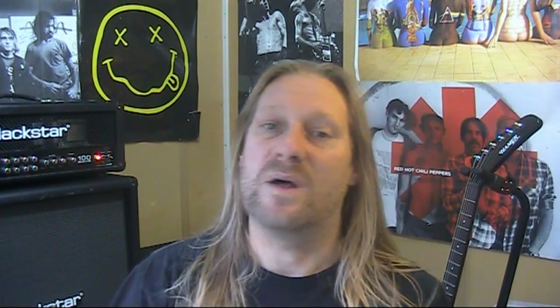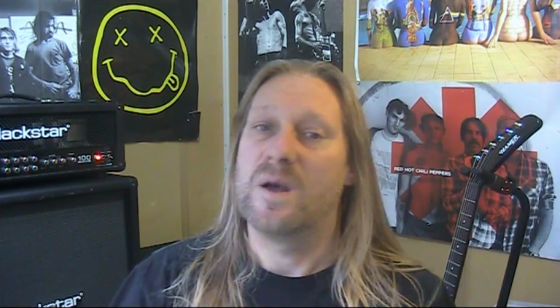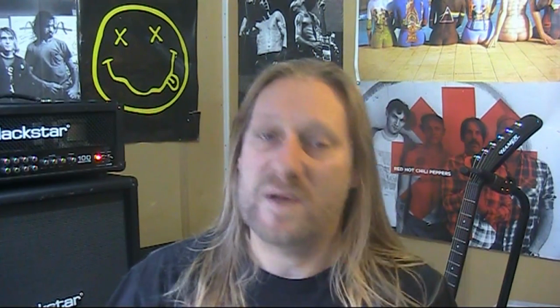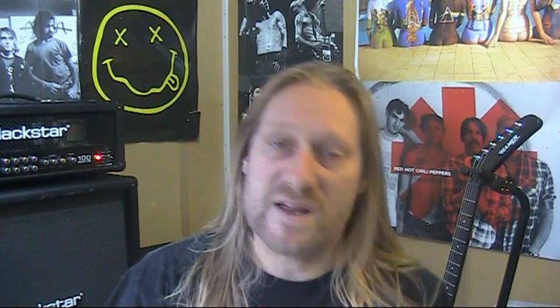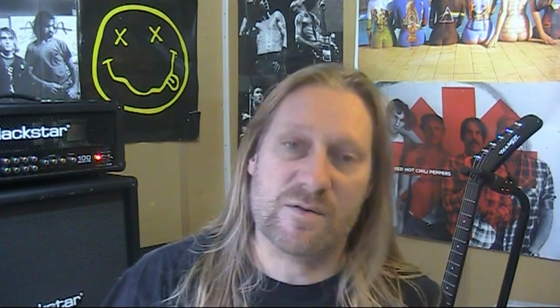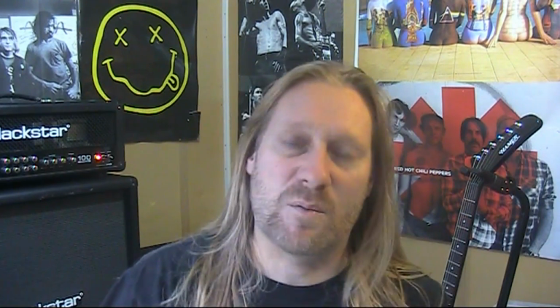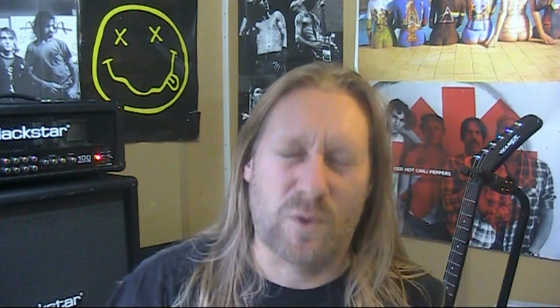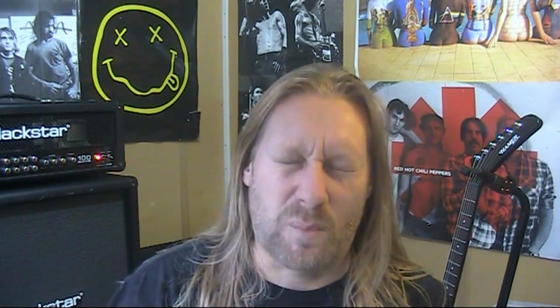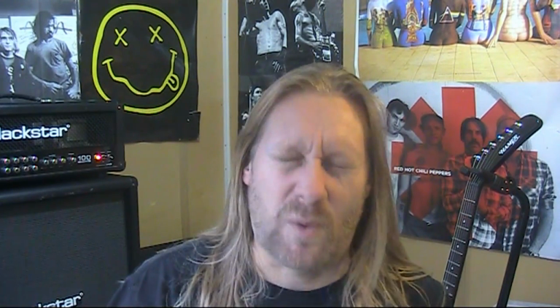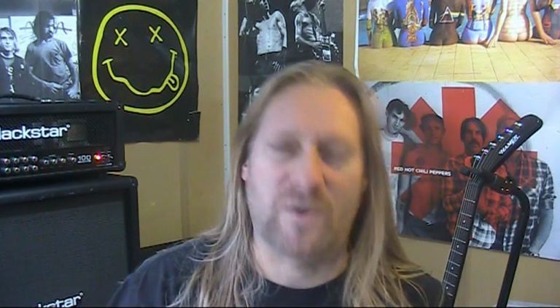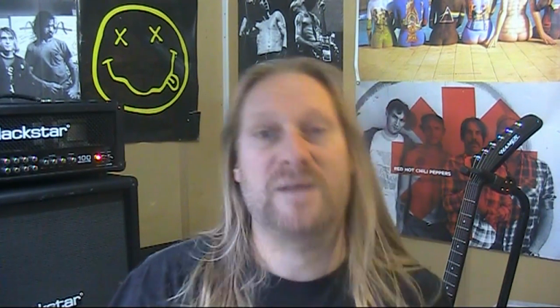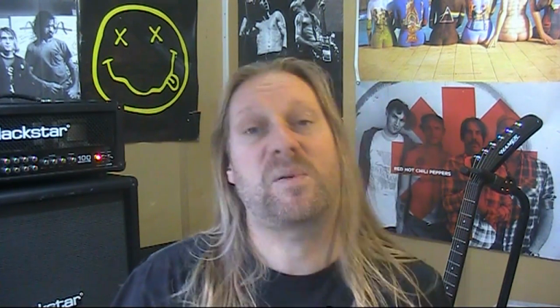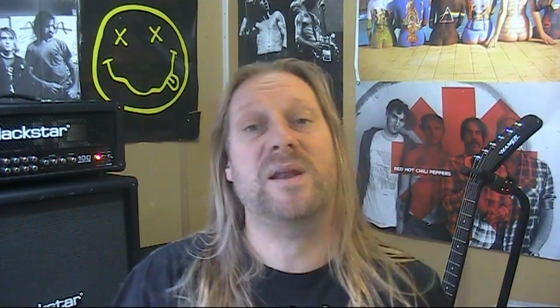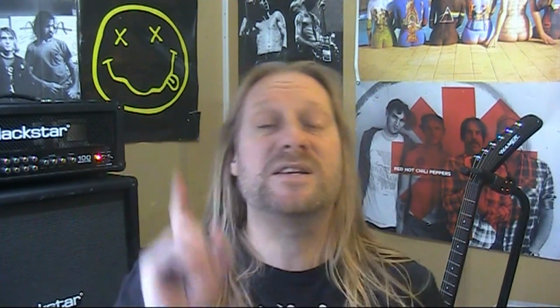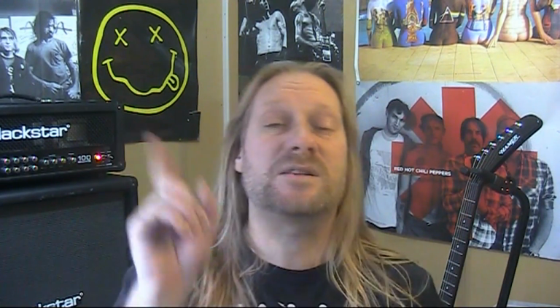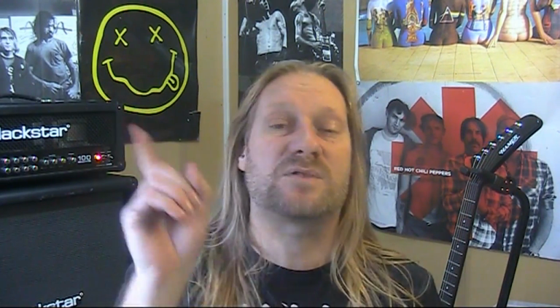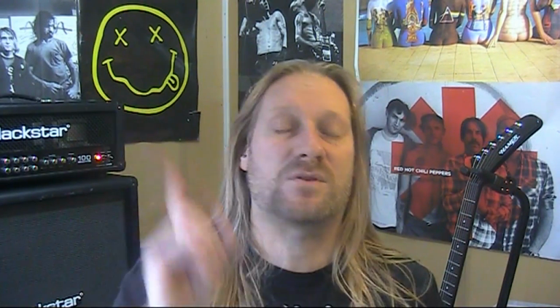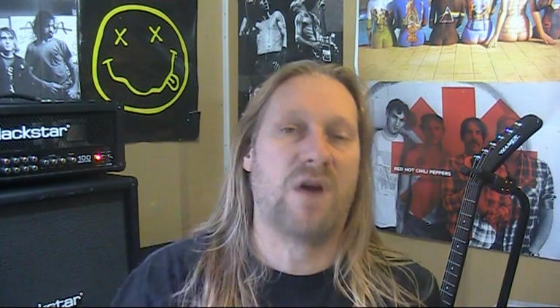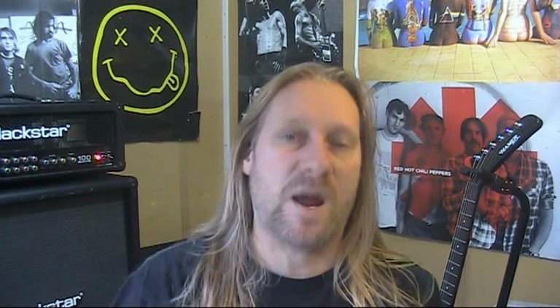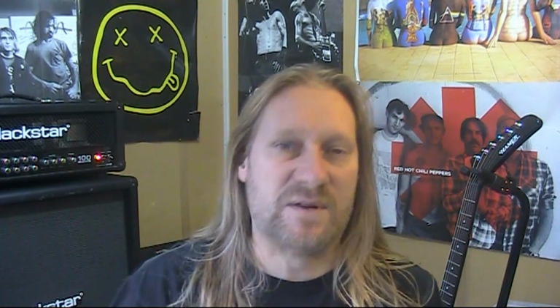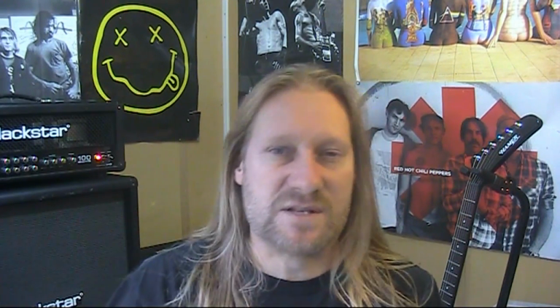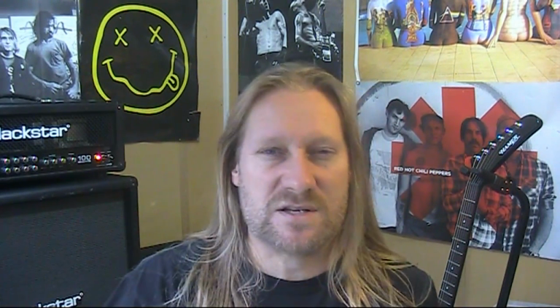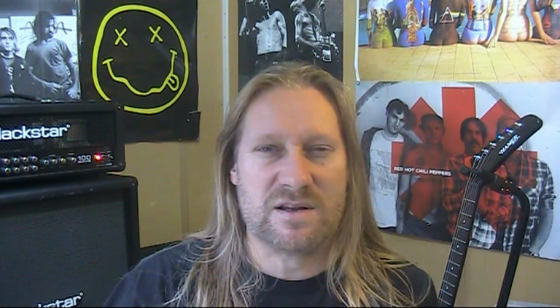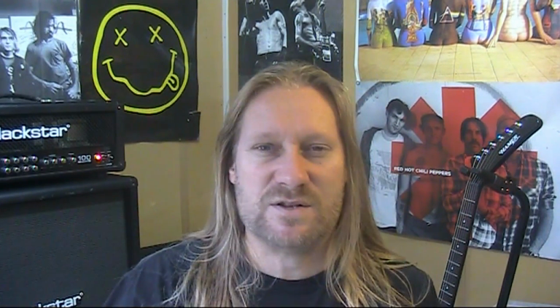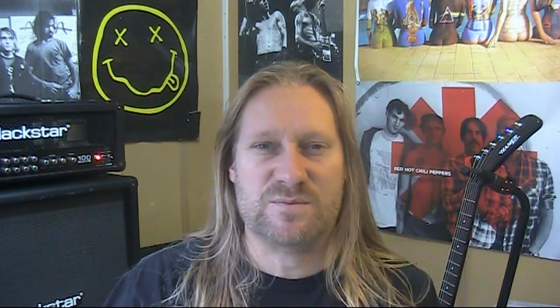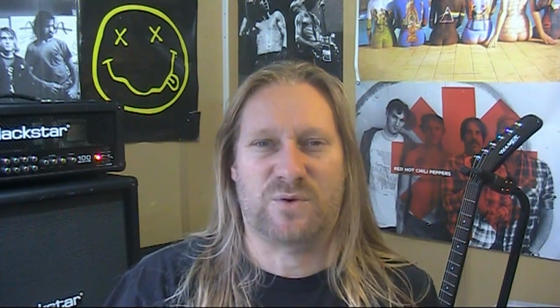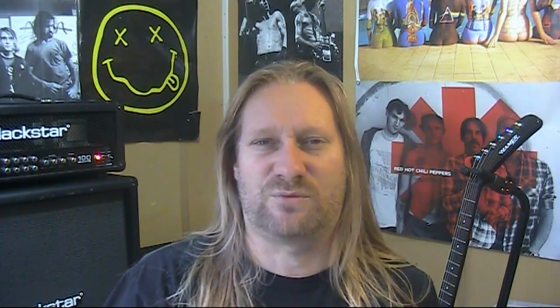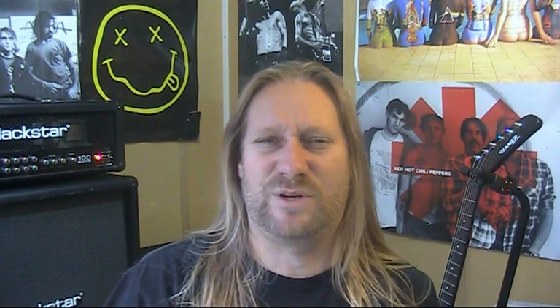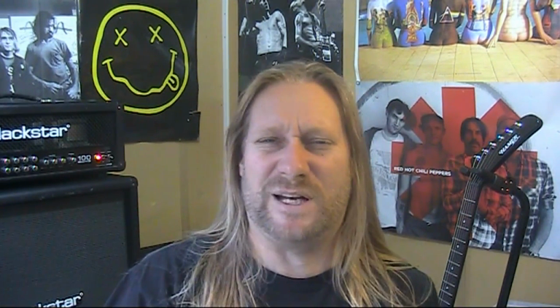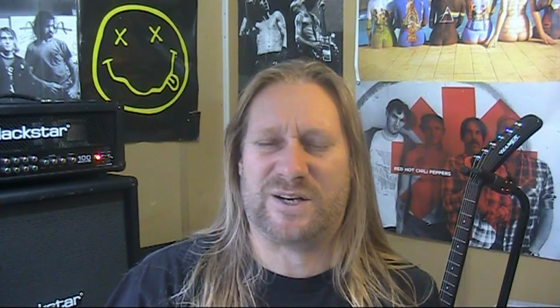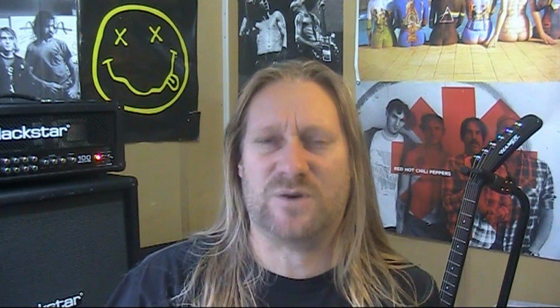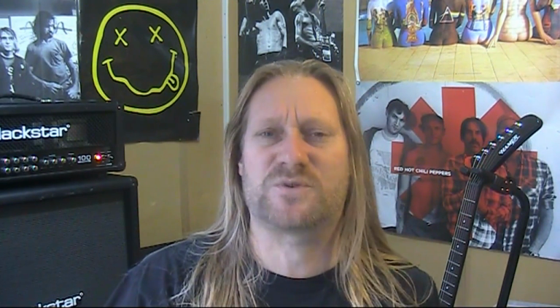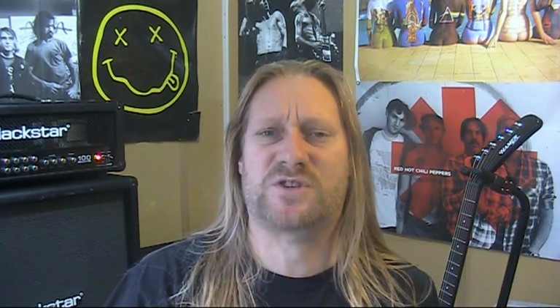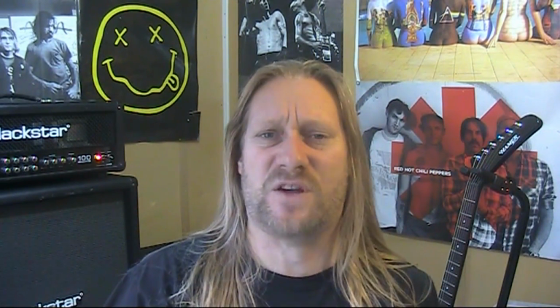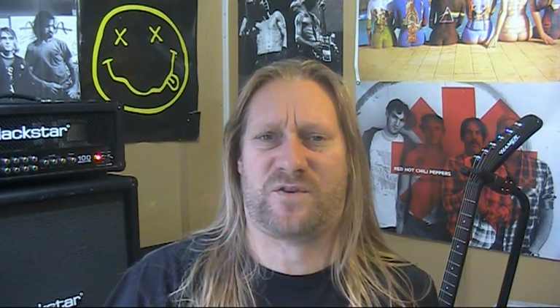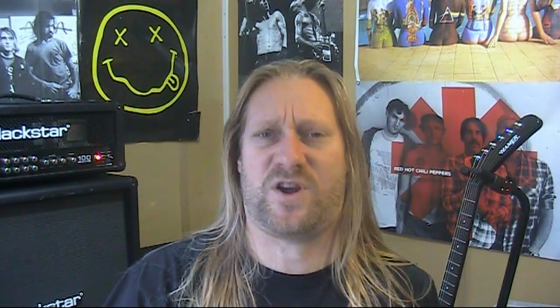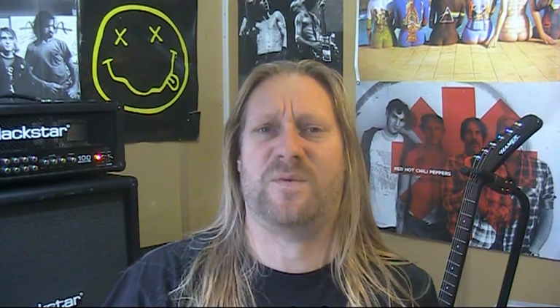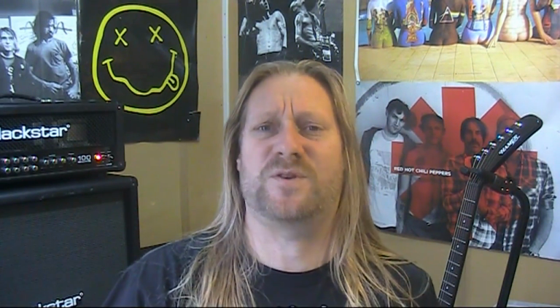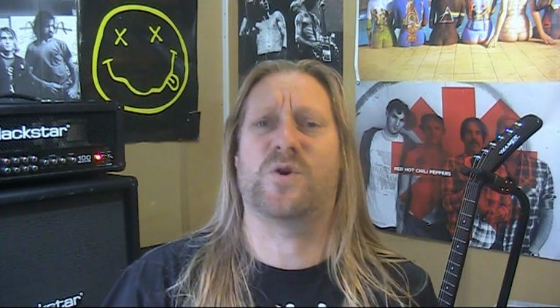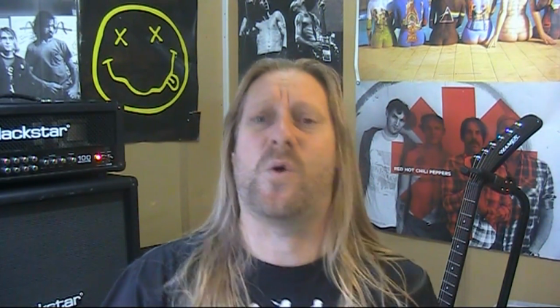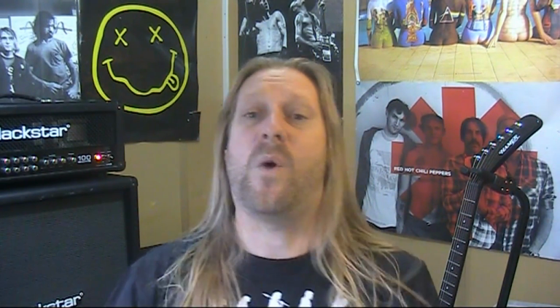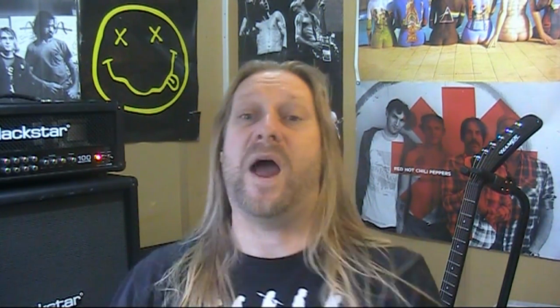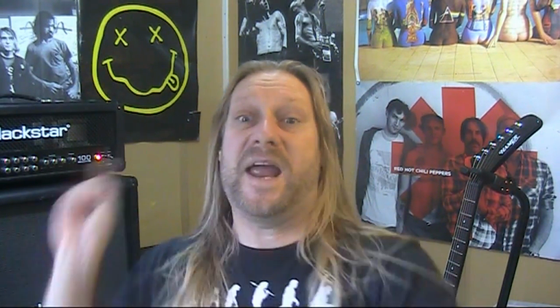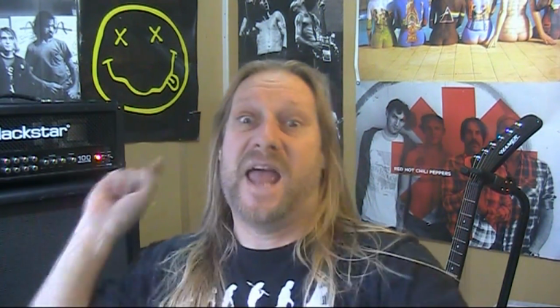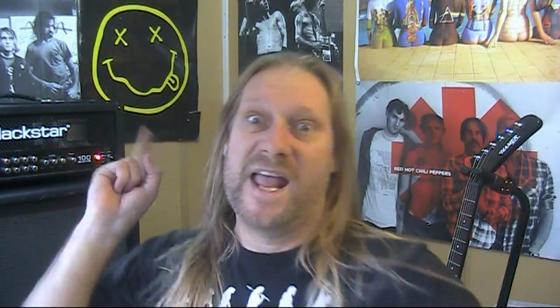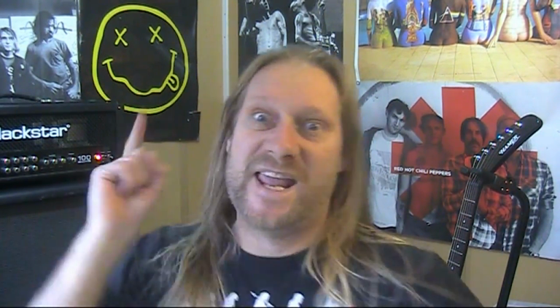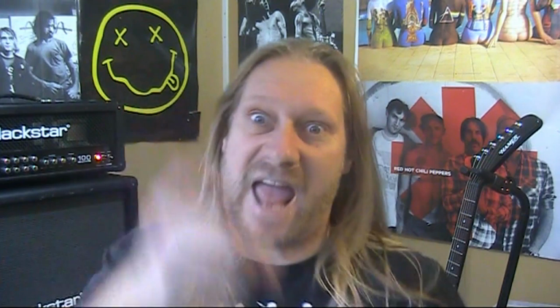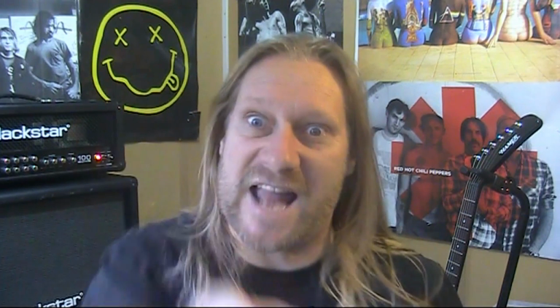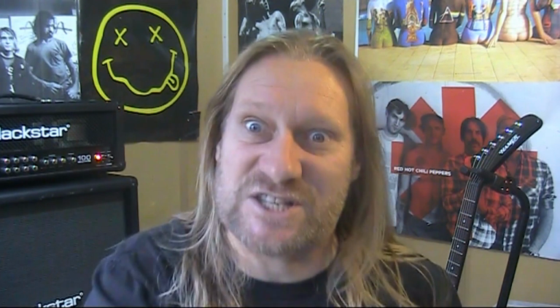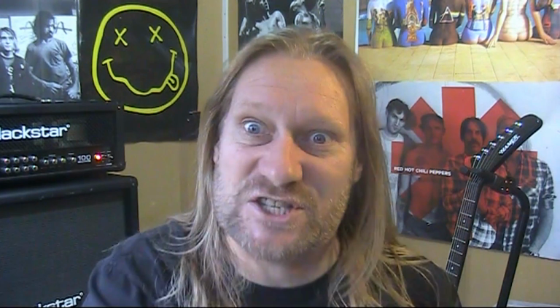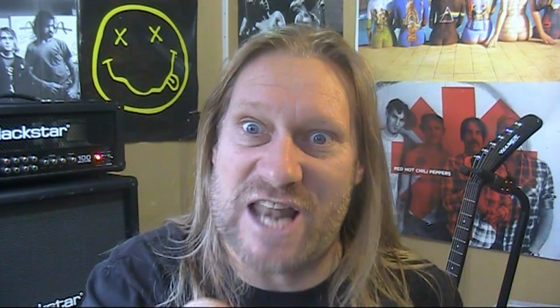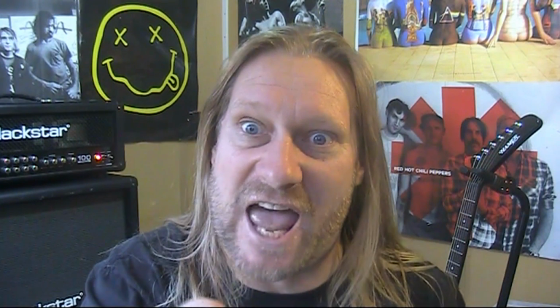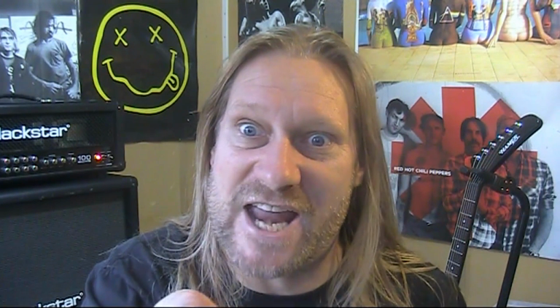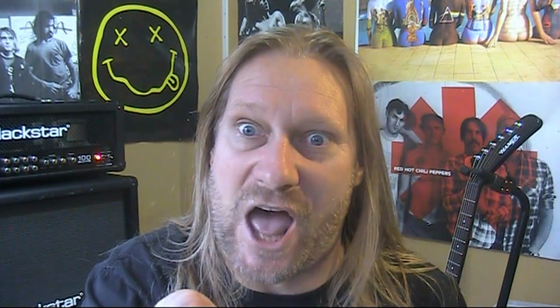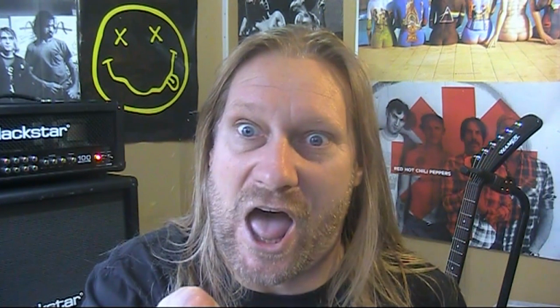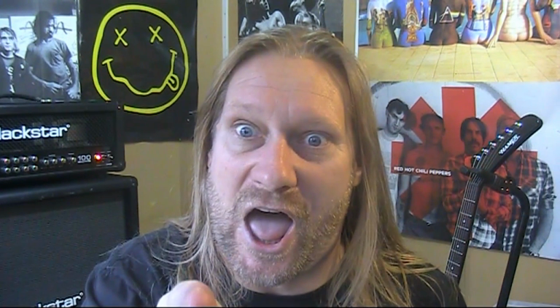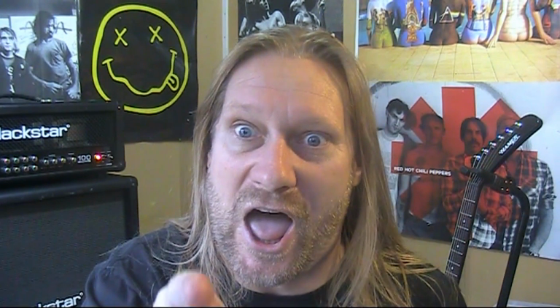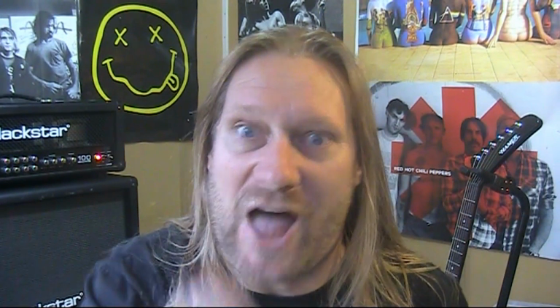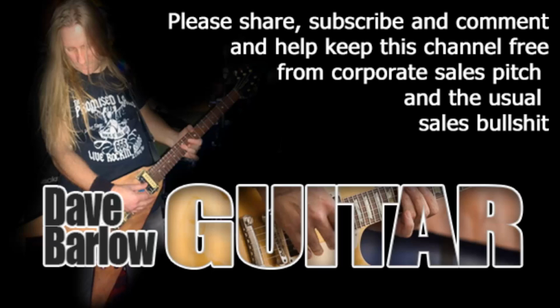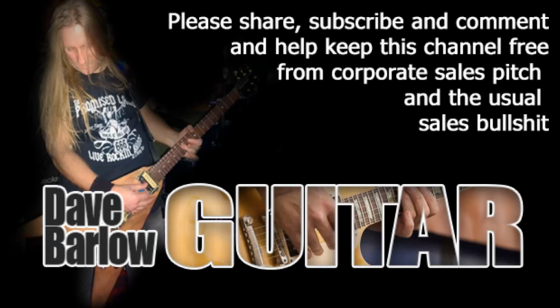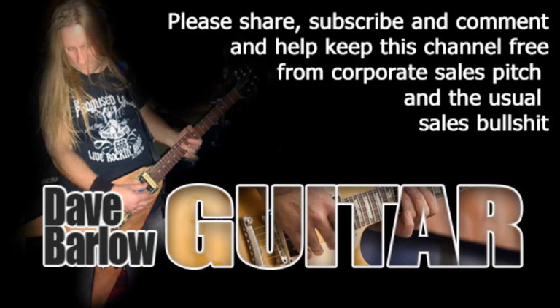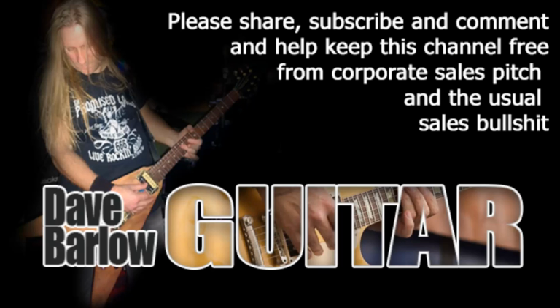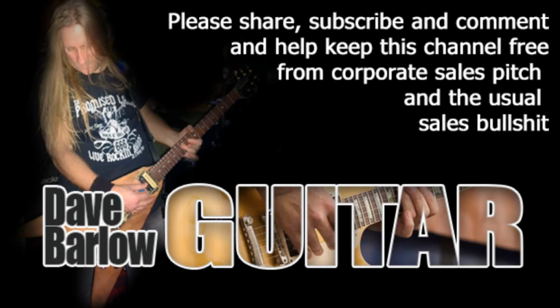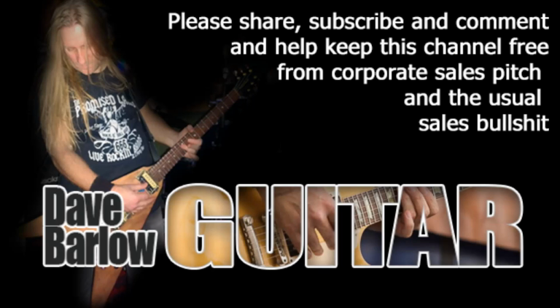Please subscribe because there's loads more really cool stuff coming your way. Catch you later.